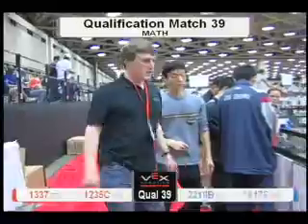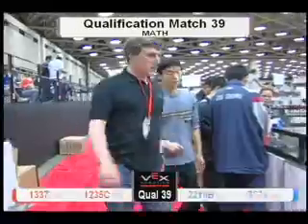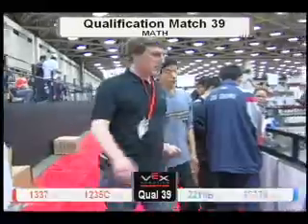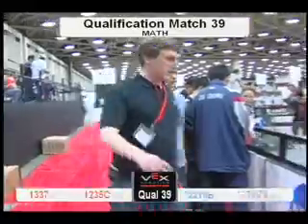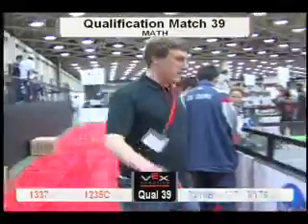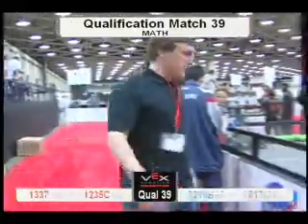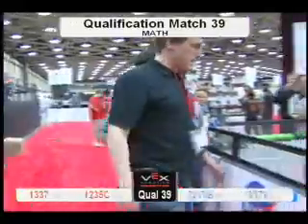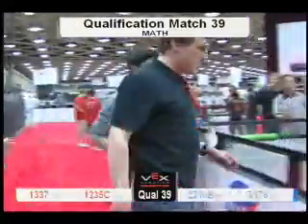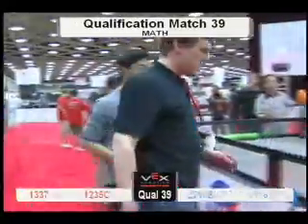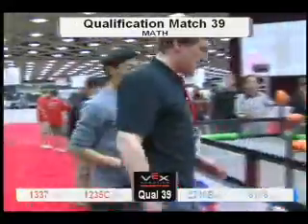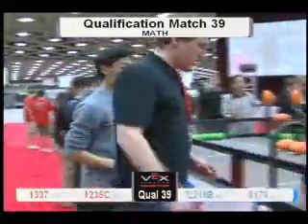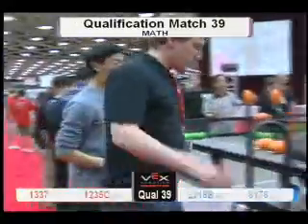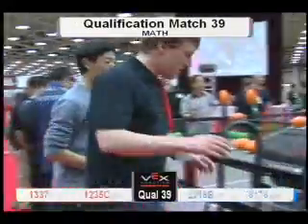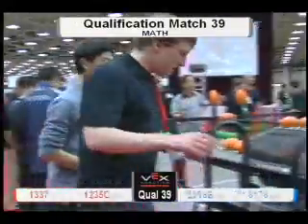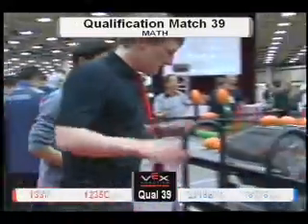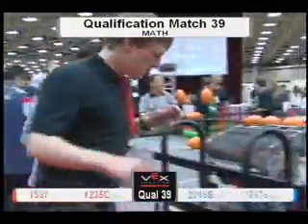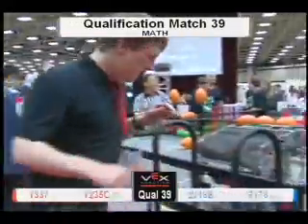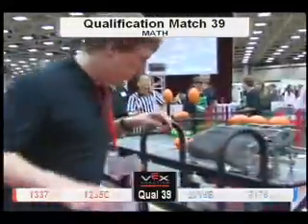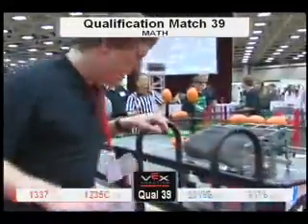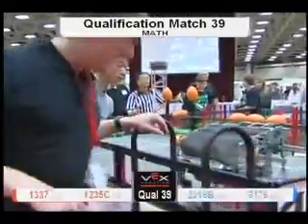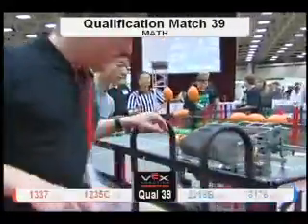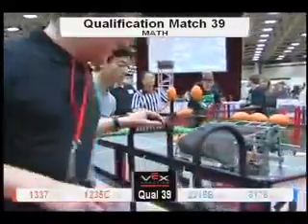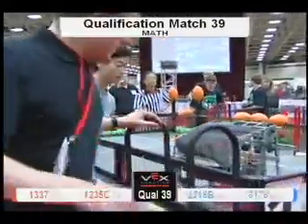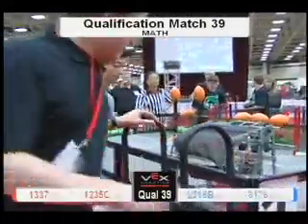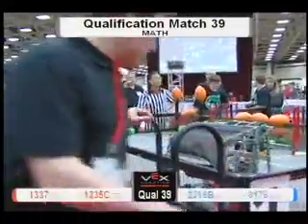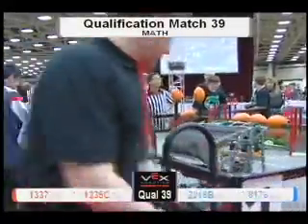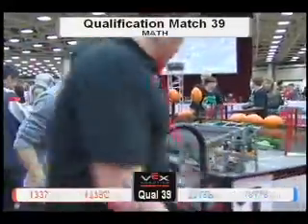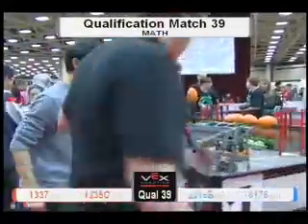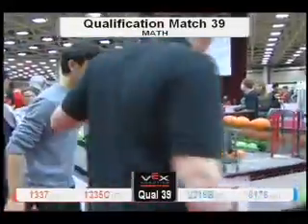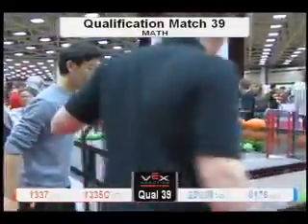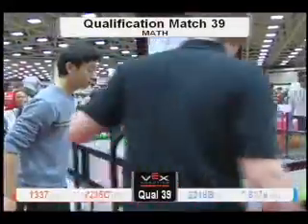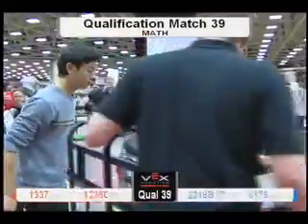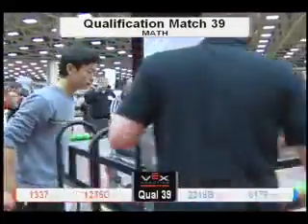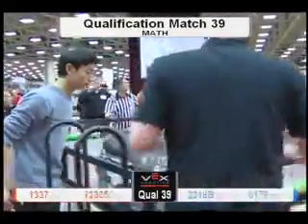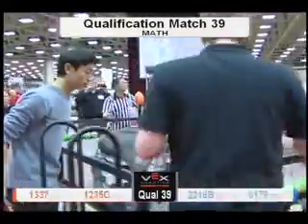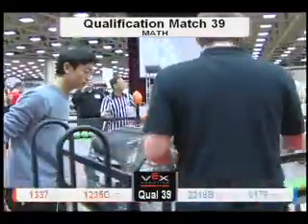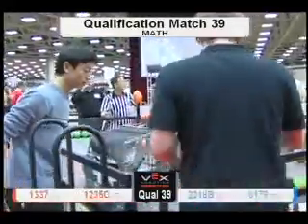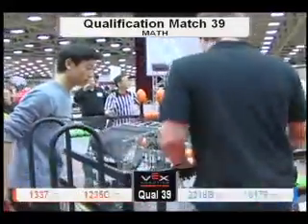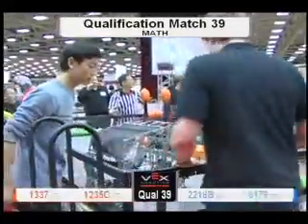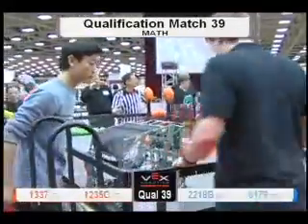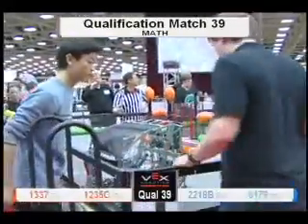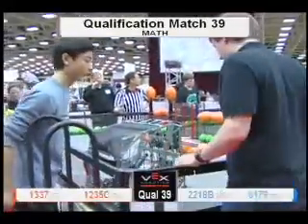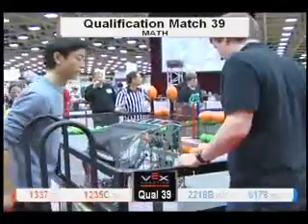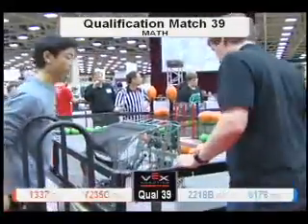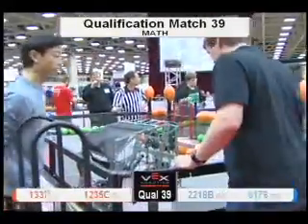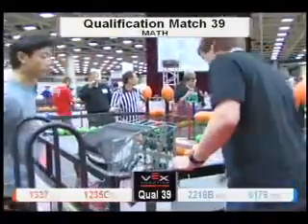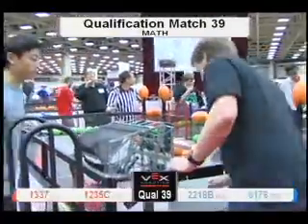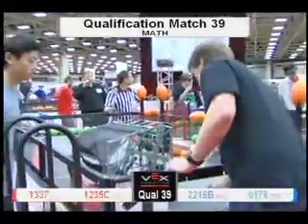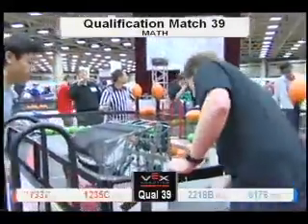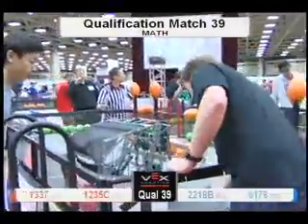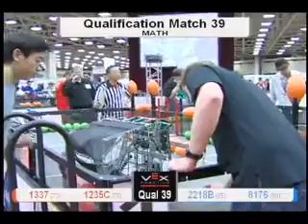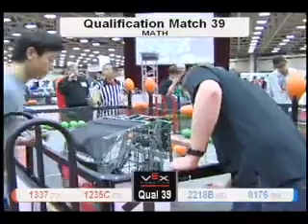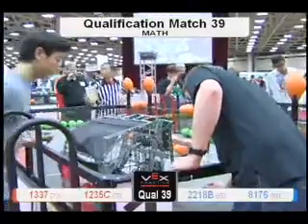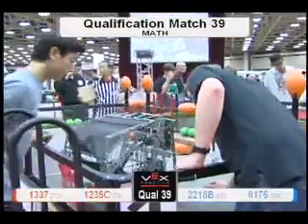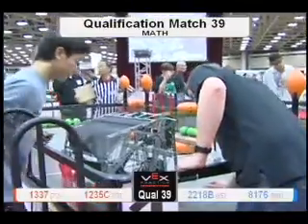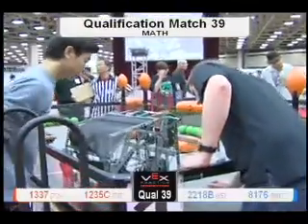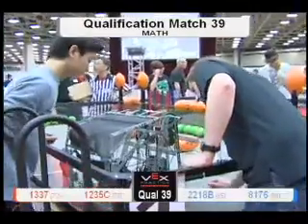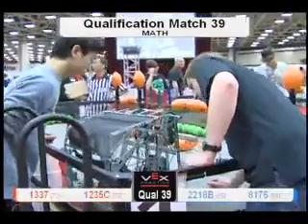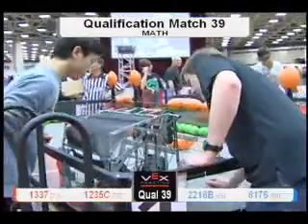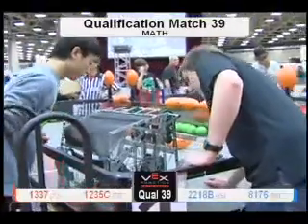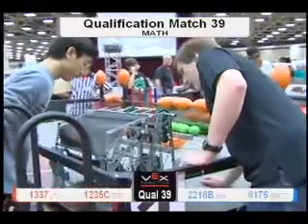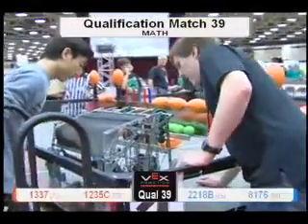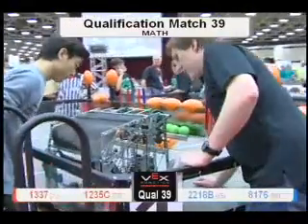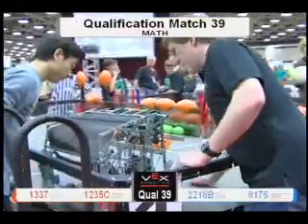They're waiting while our technical experts are having a peek at it, trying to figure out what's up.